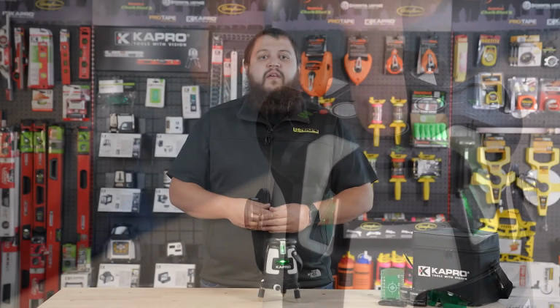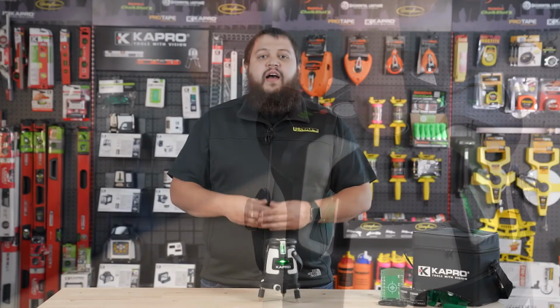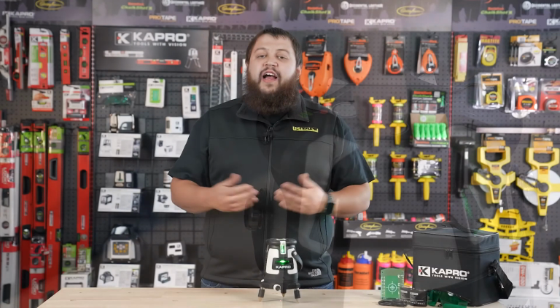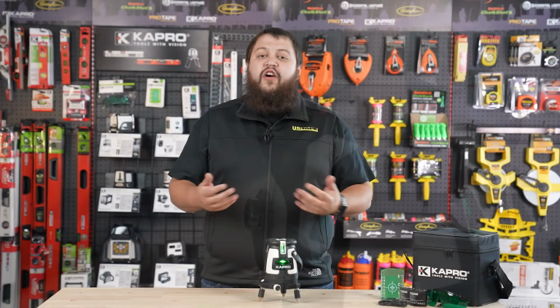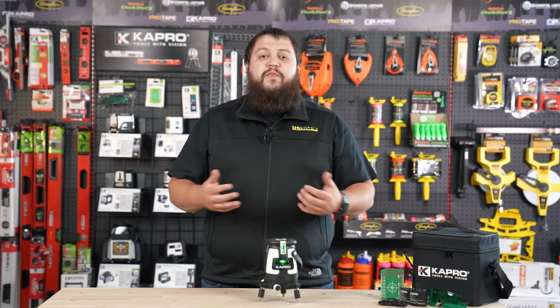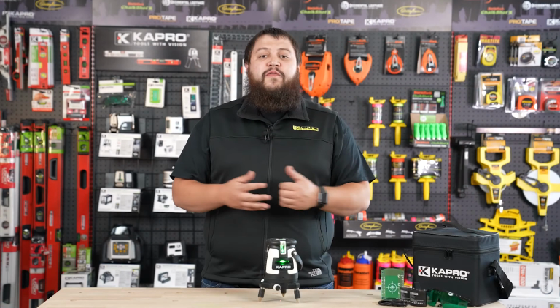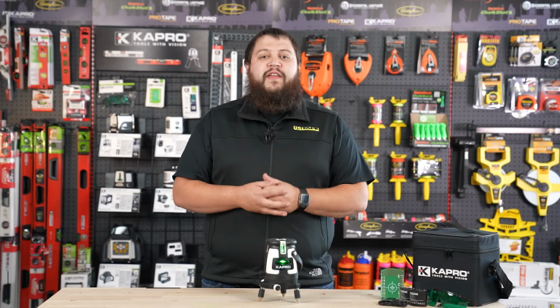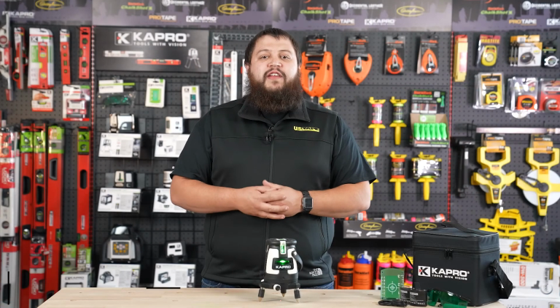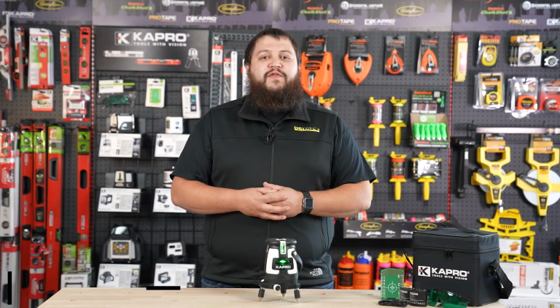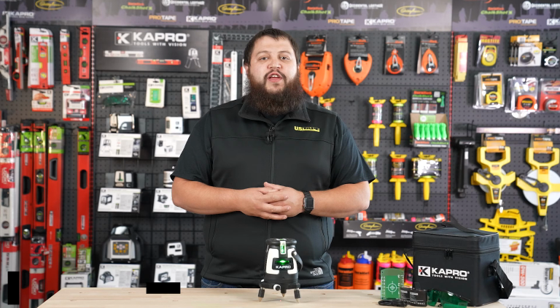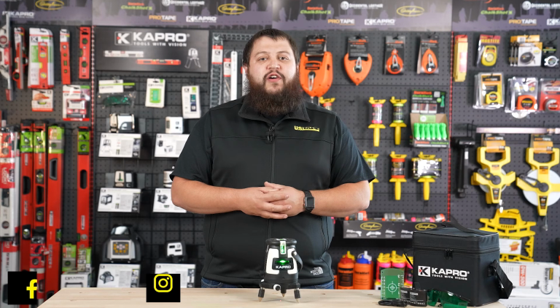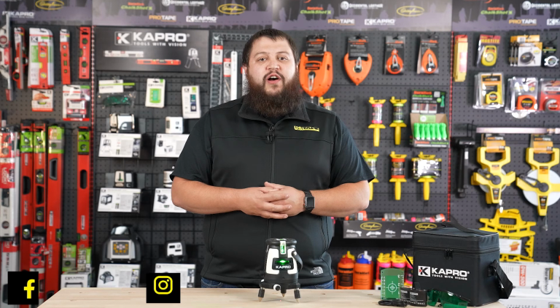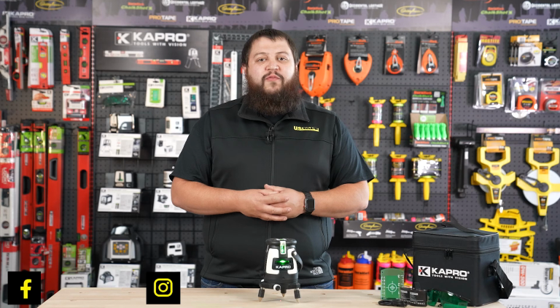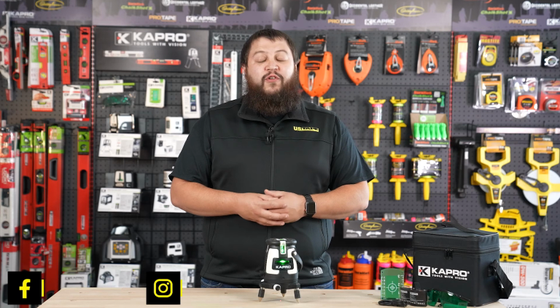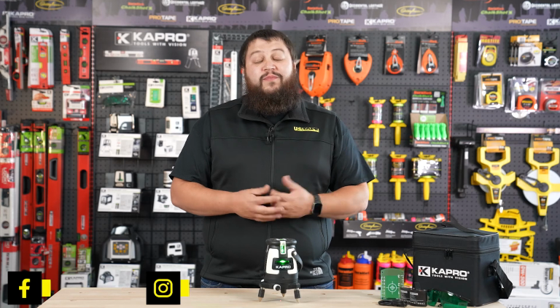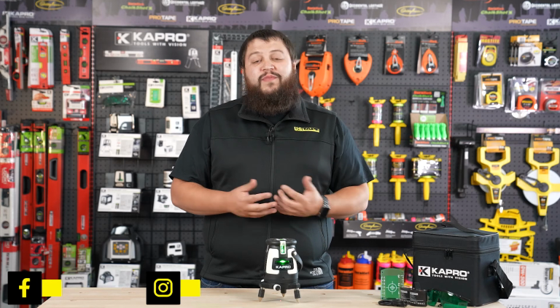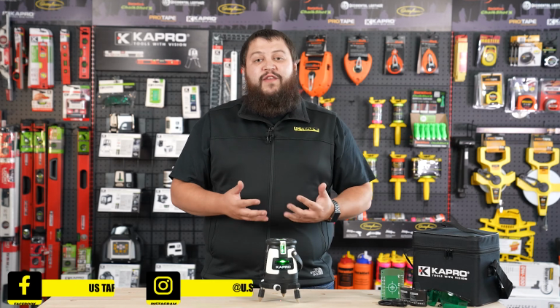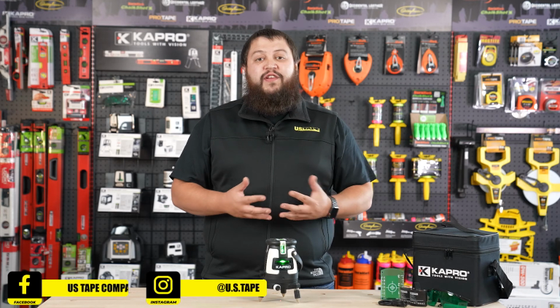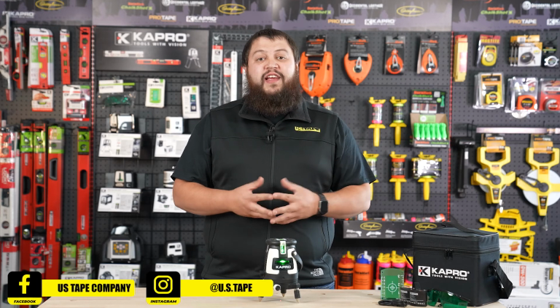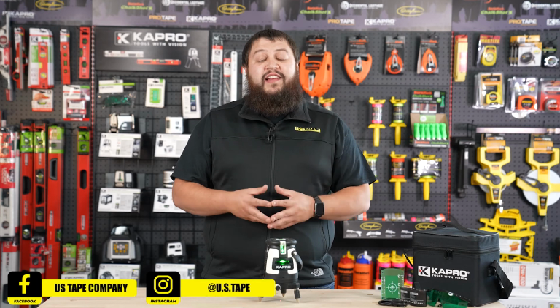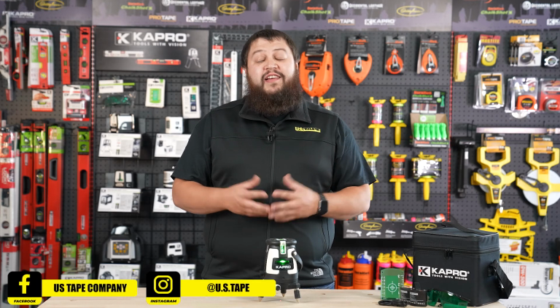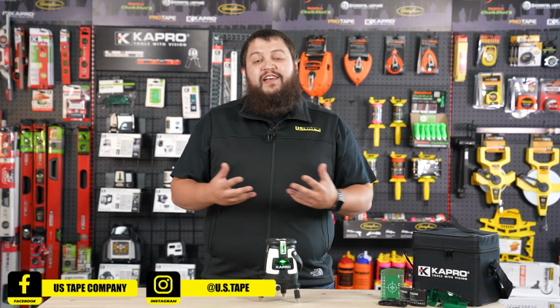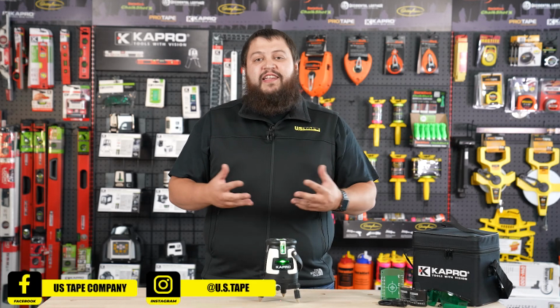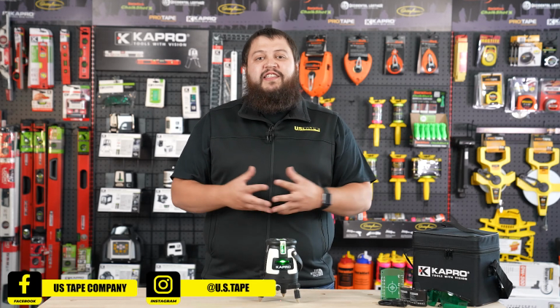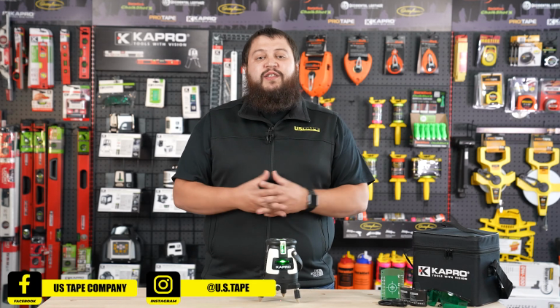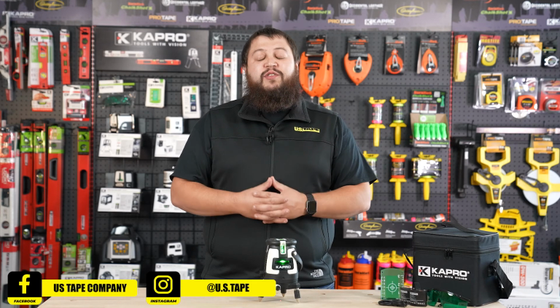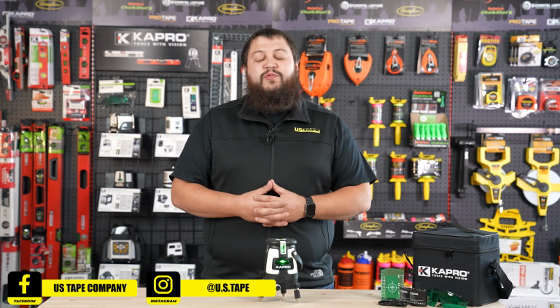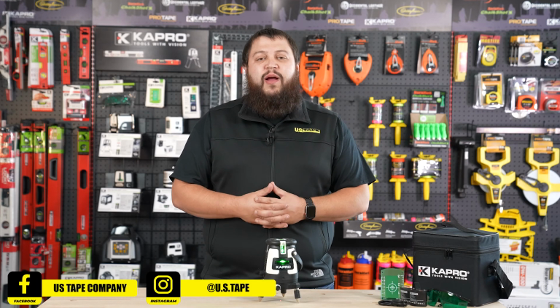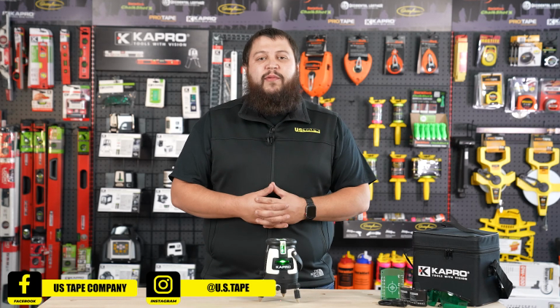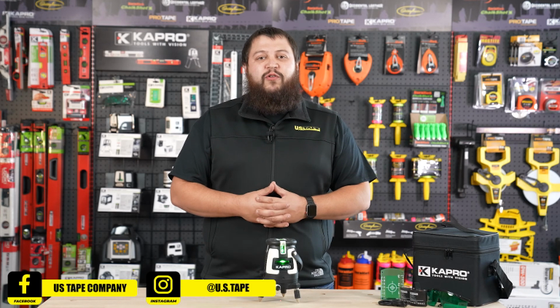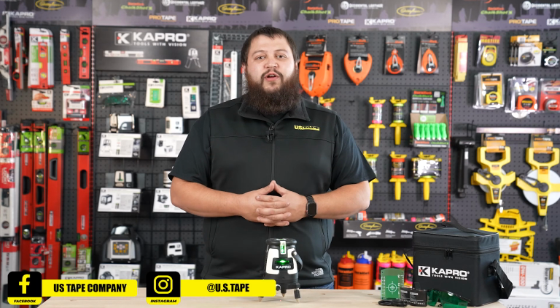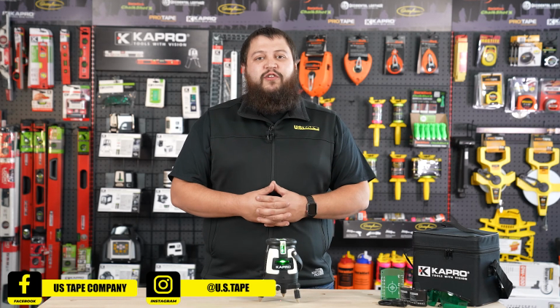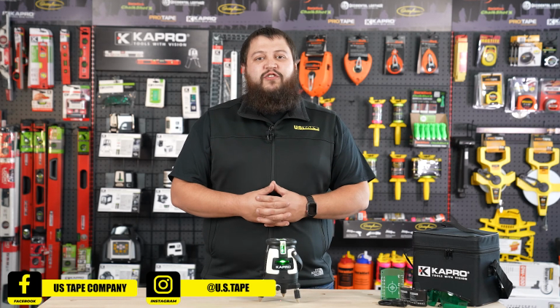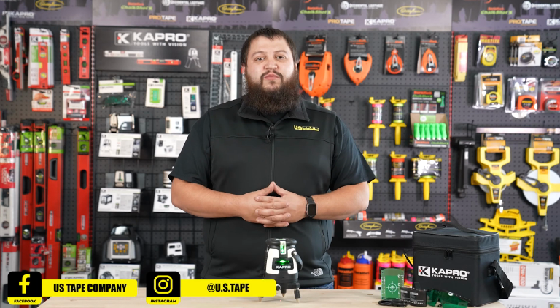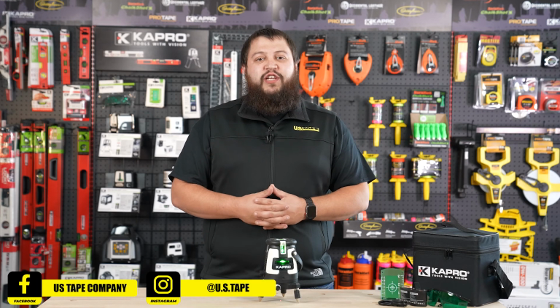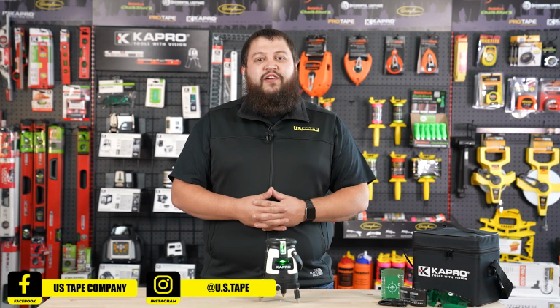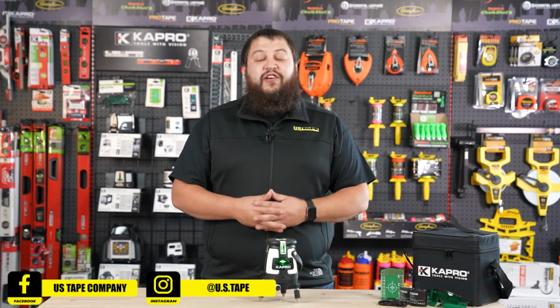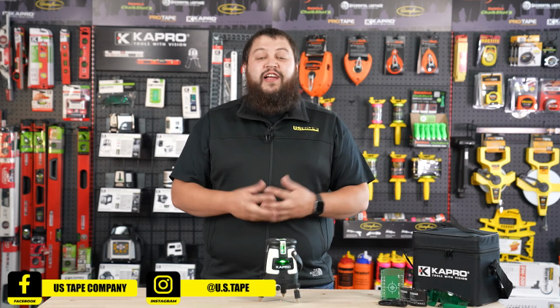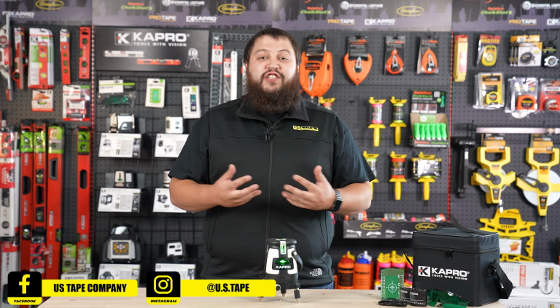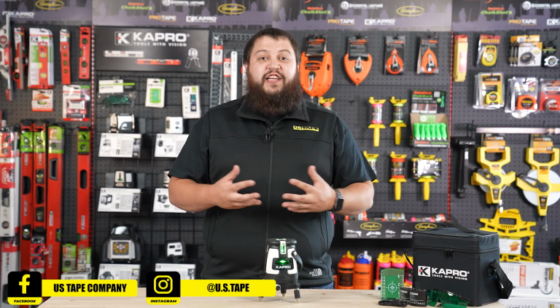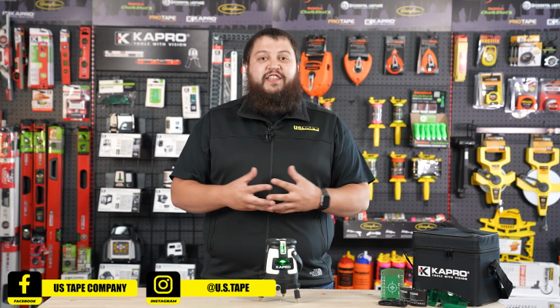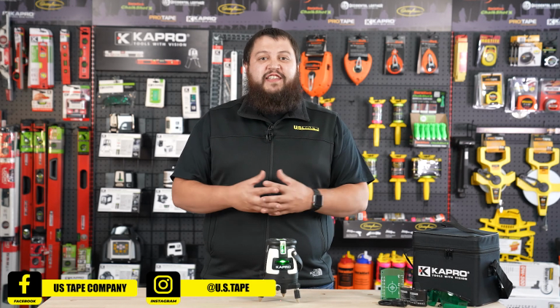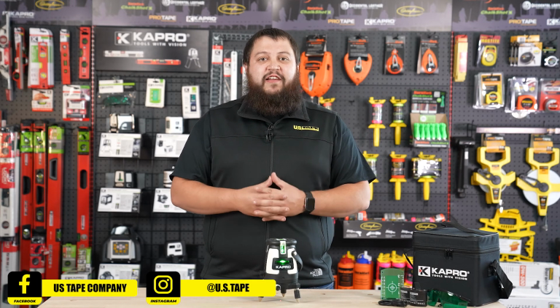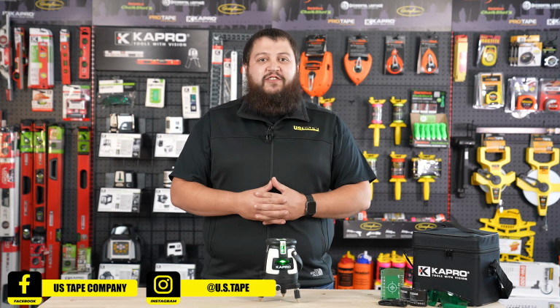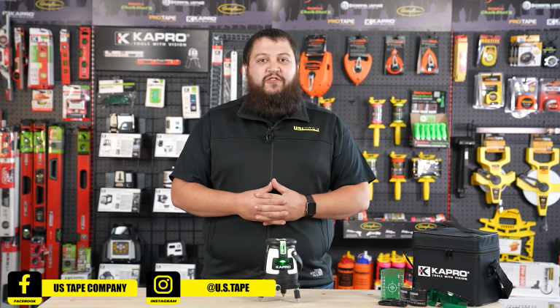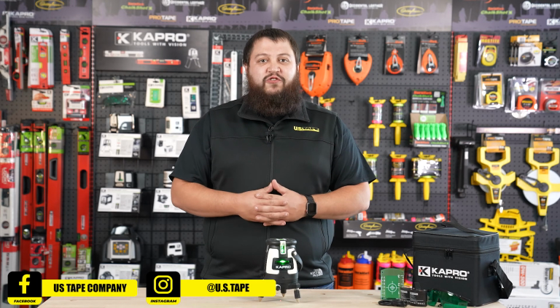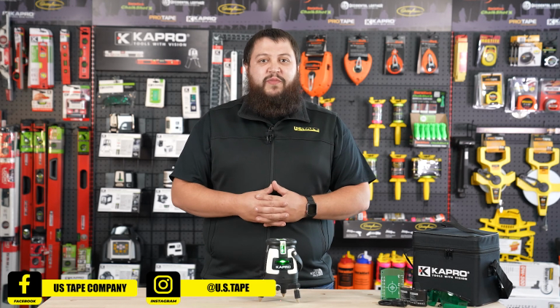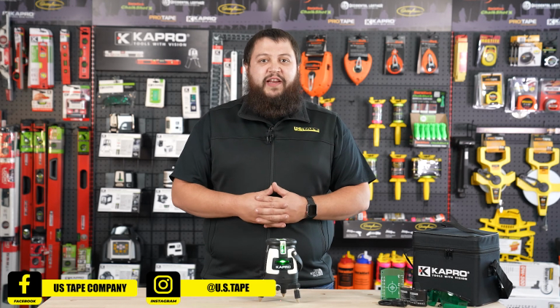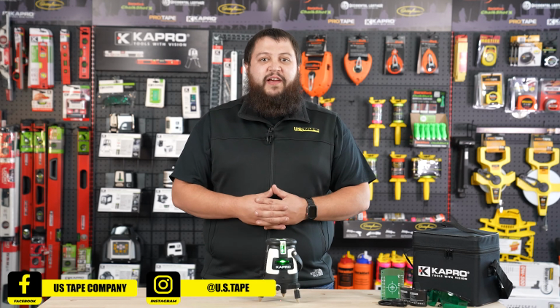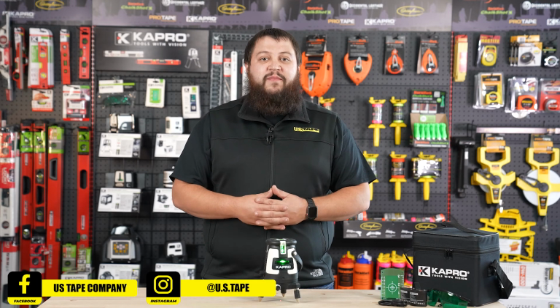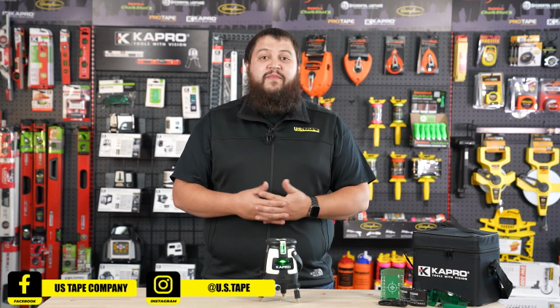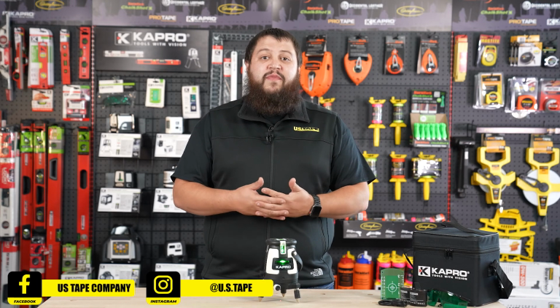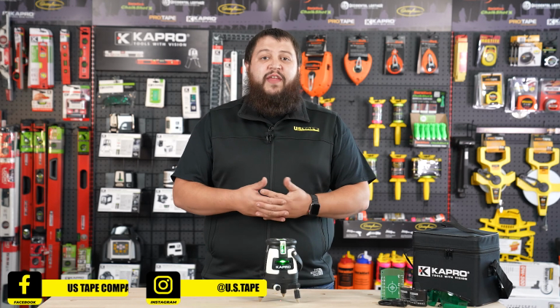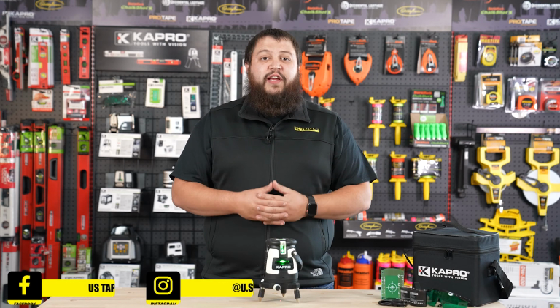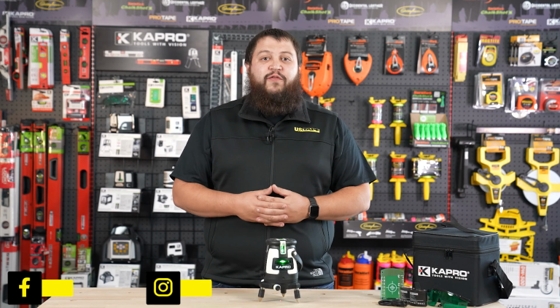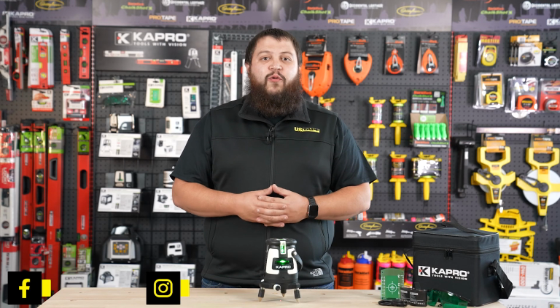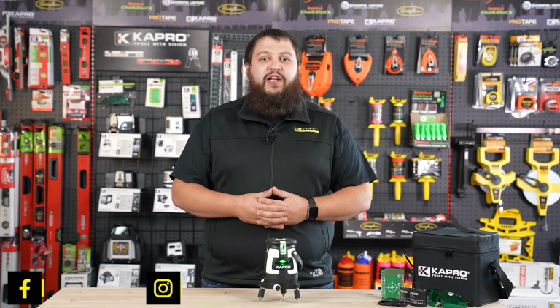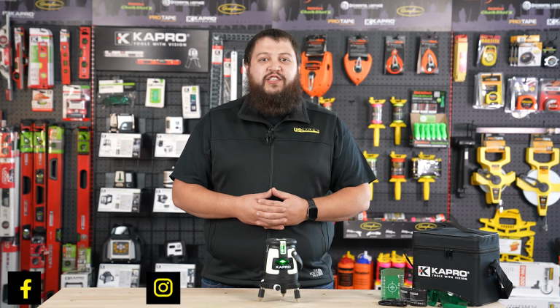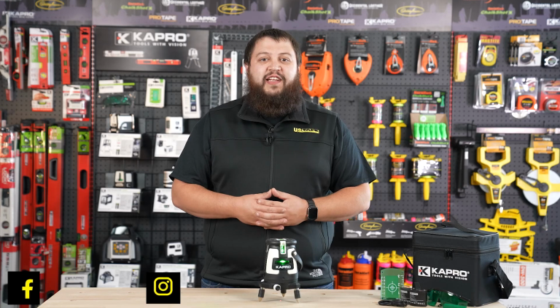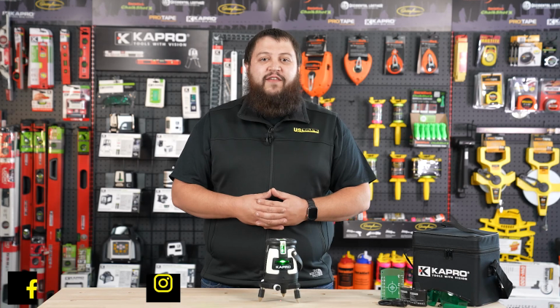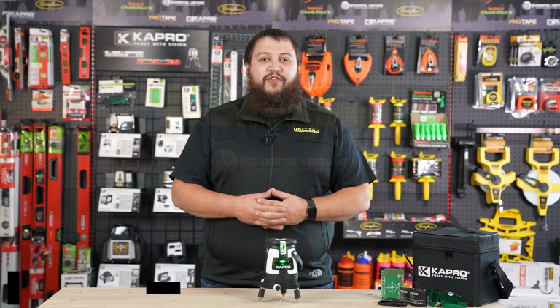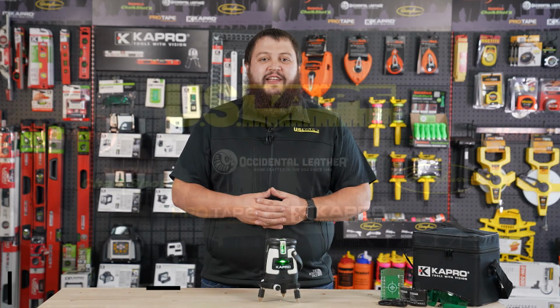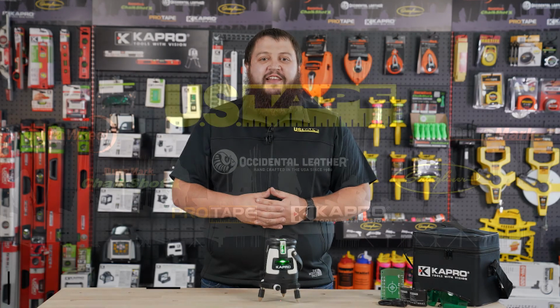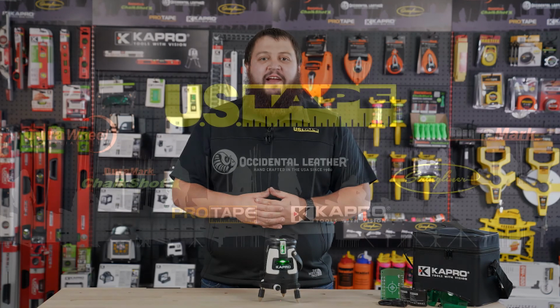I hope you found this video helpful. If you did, consider subscribing to our YouTube channel and checking us out on social media. Thank you for watching and have a great day.